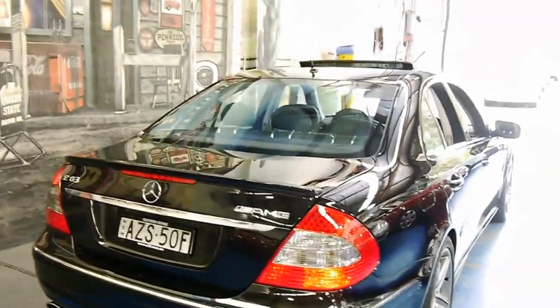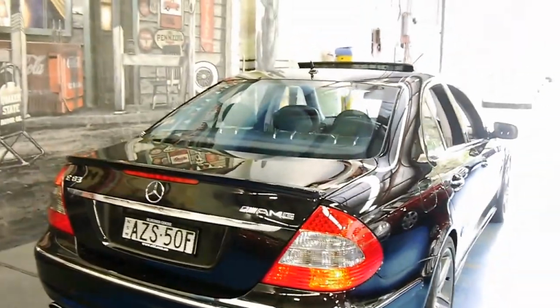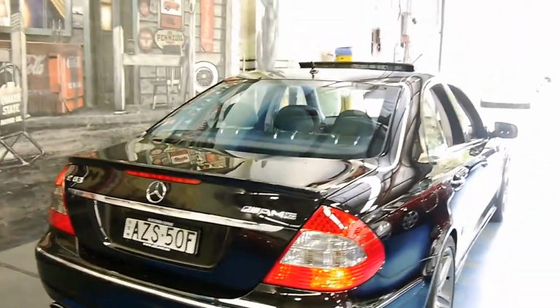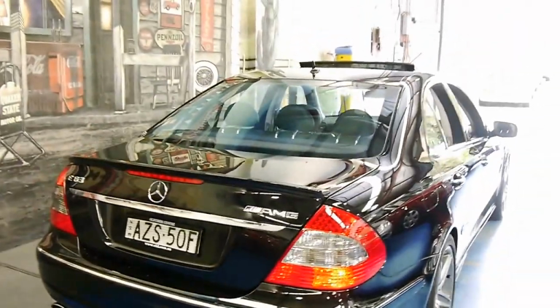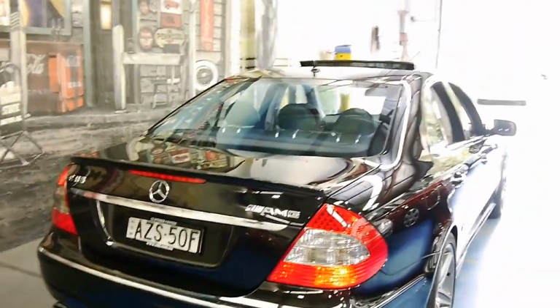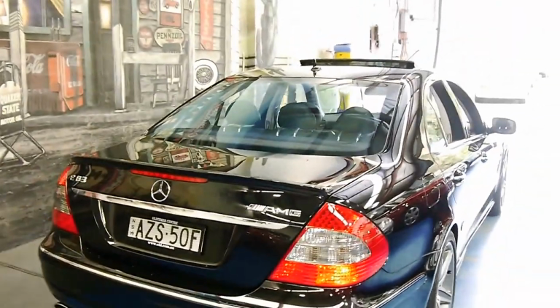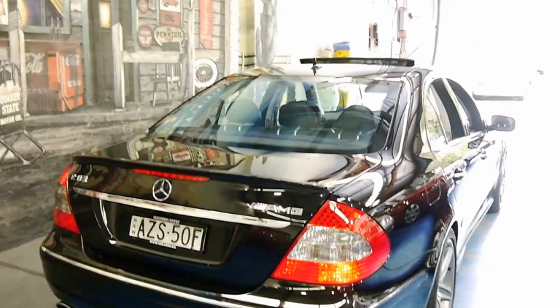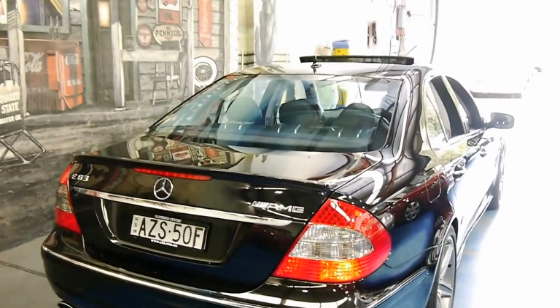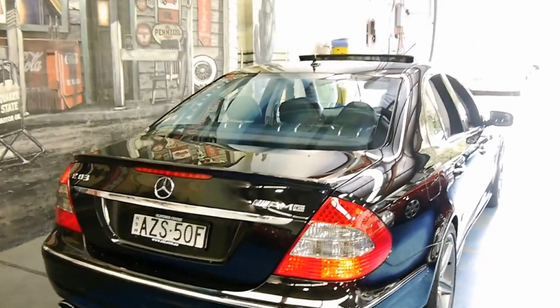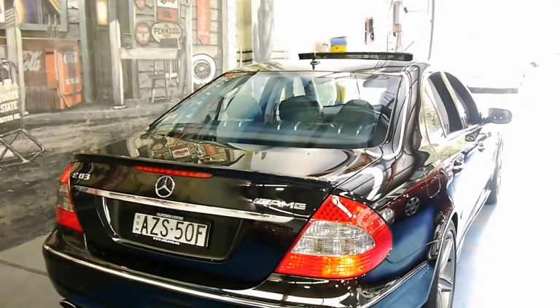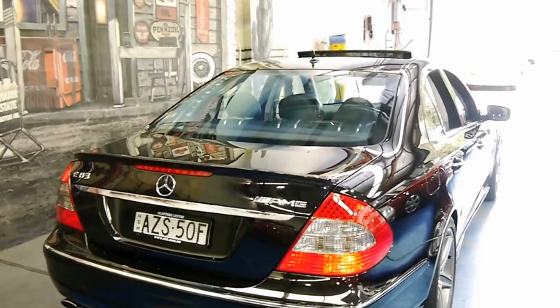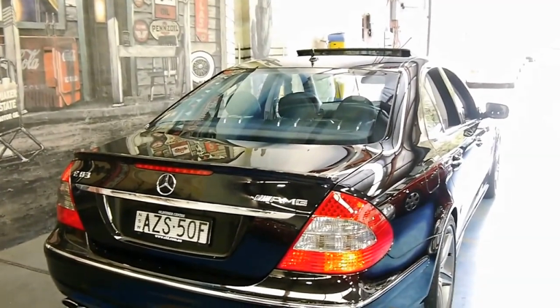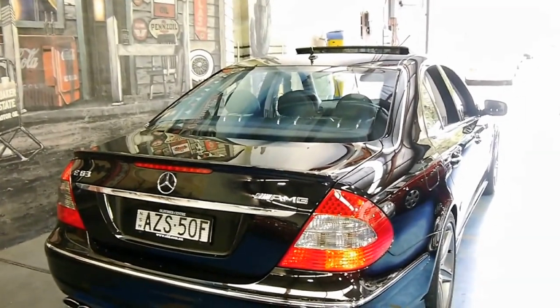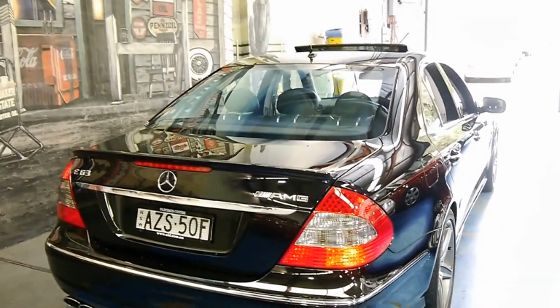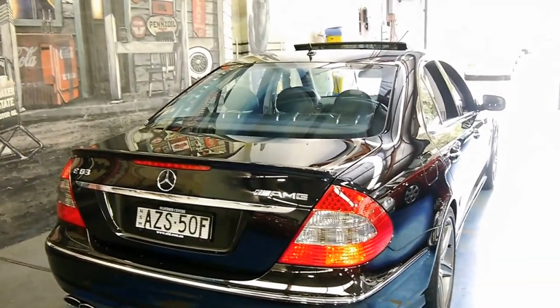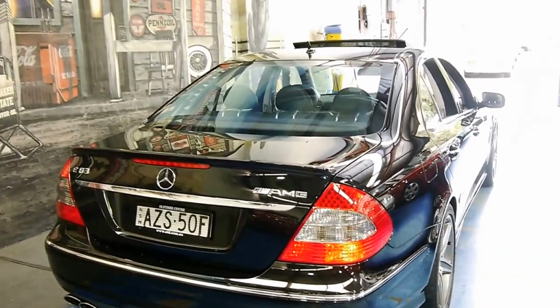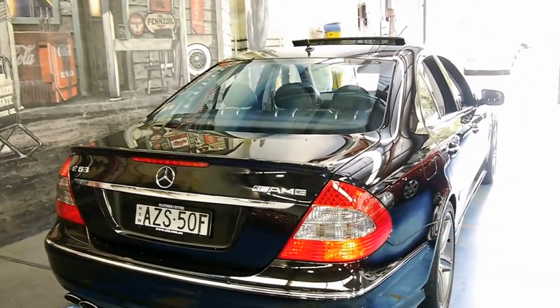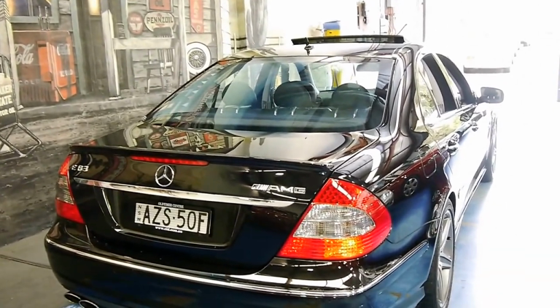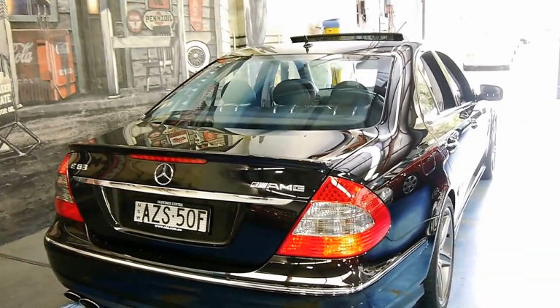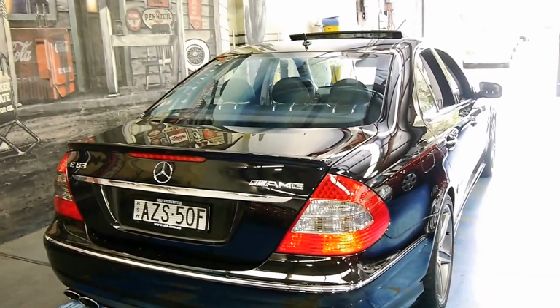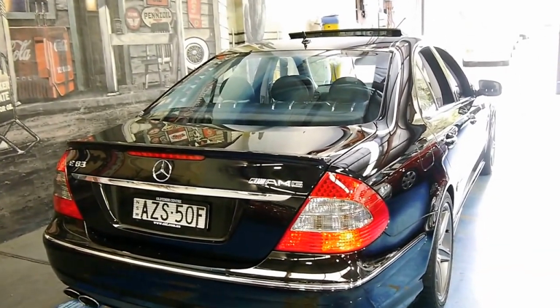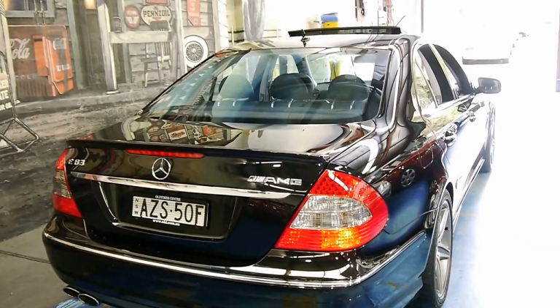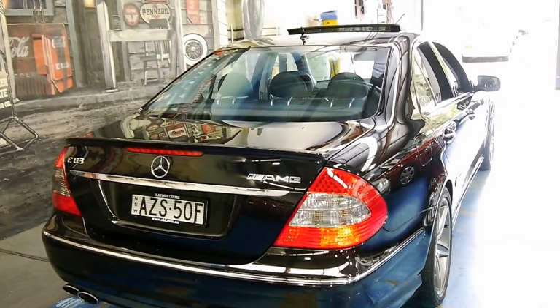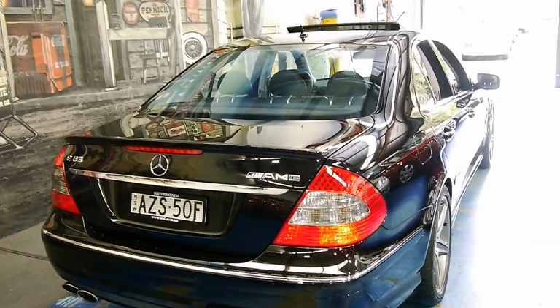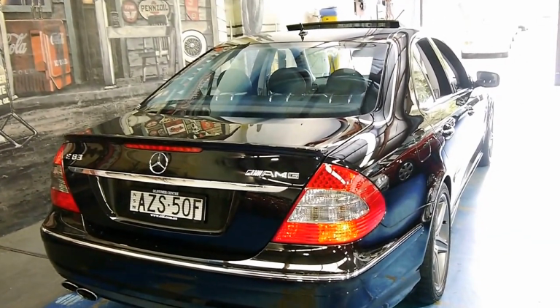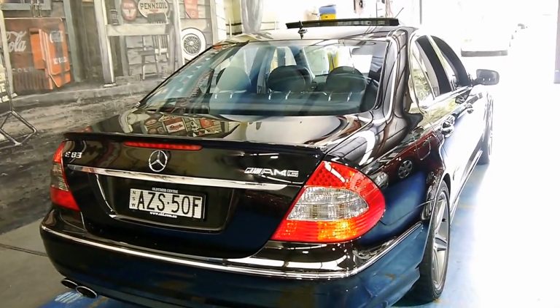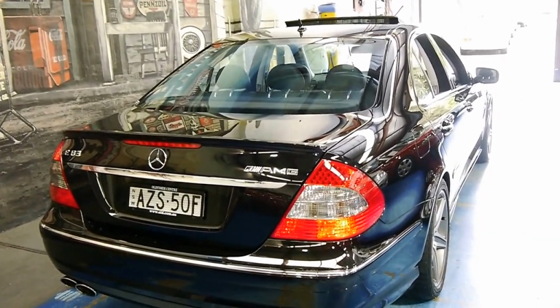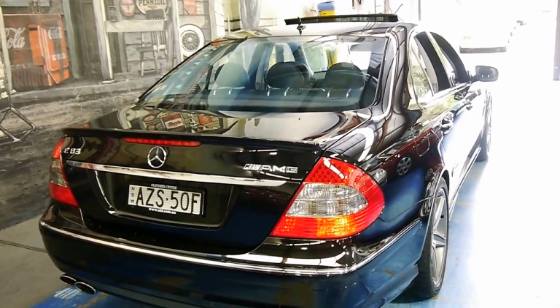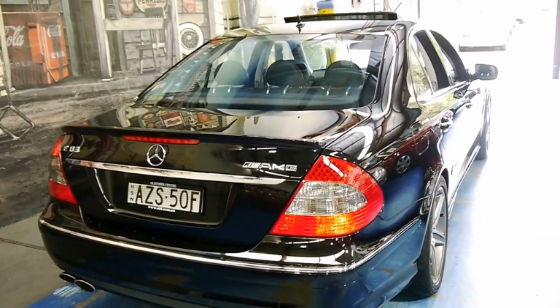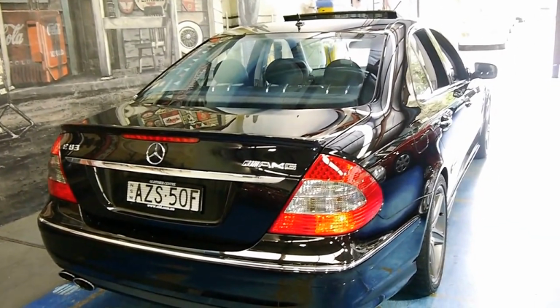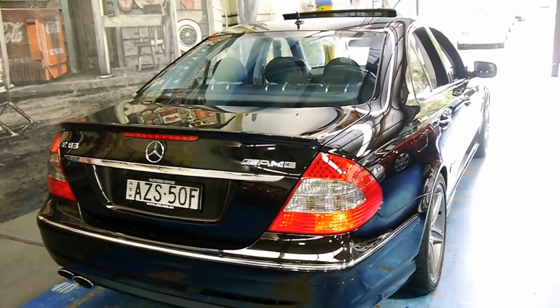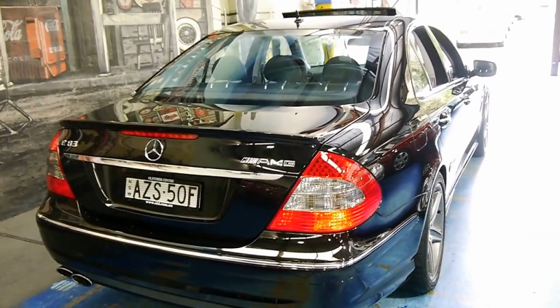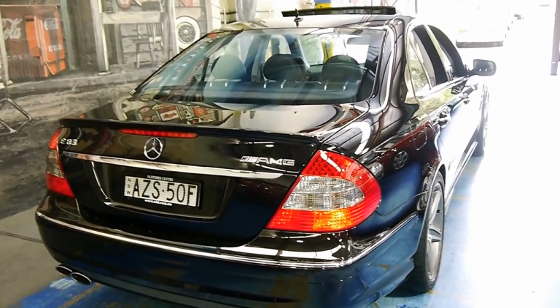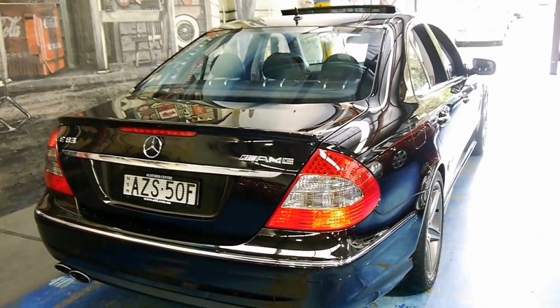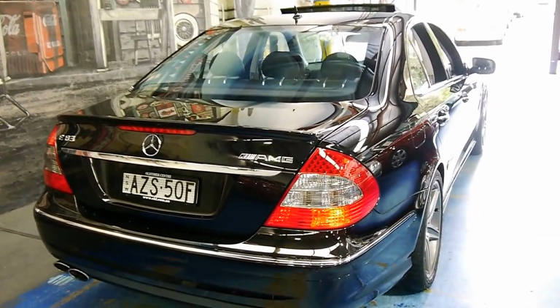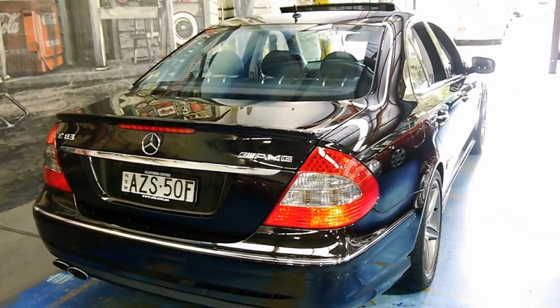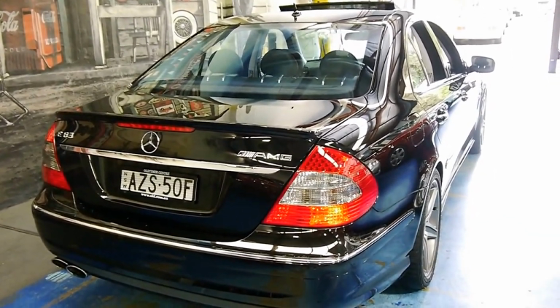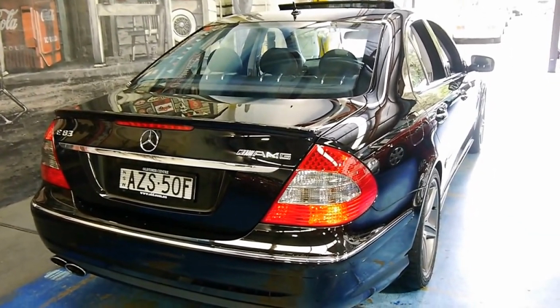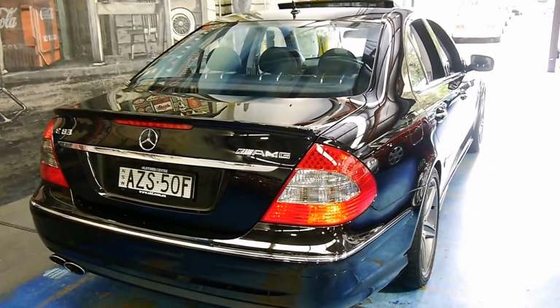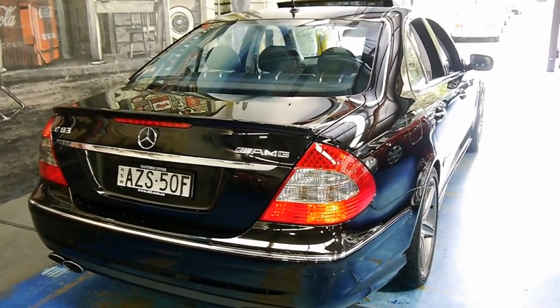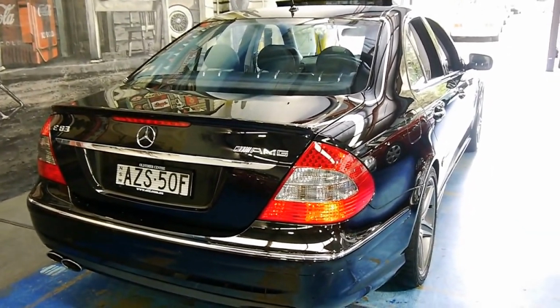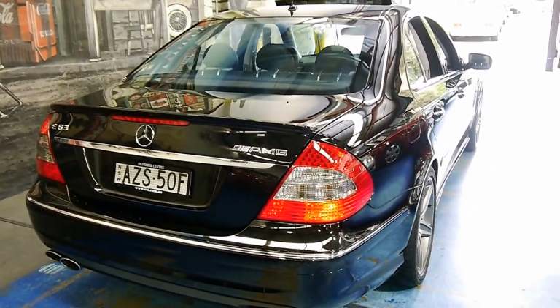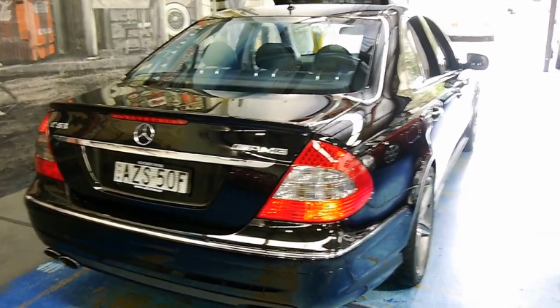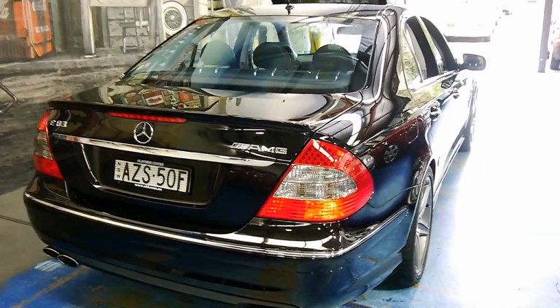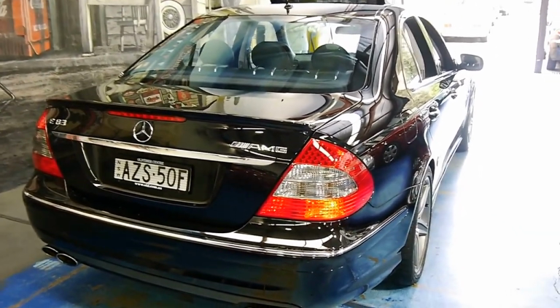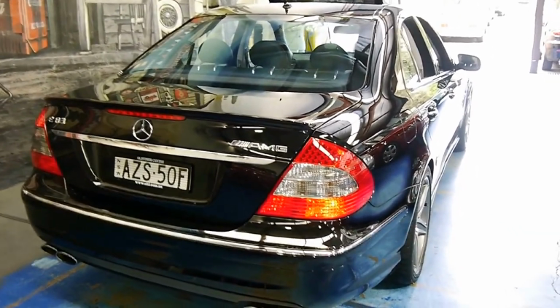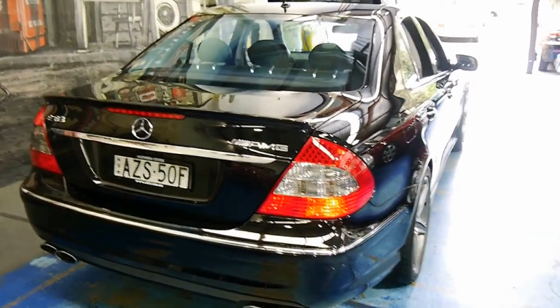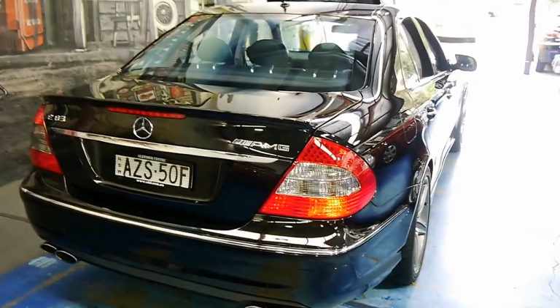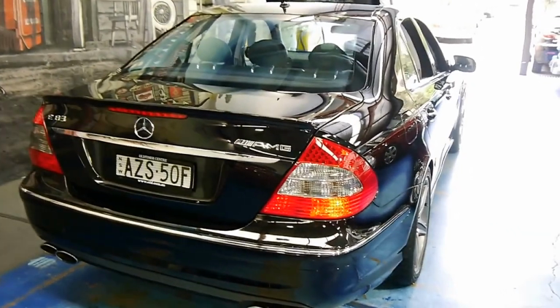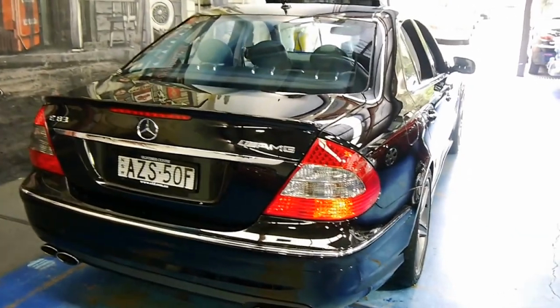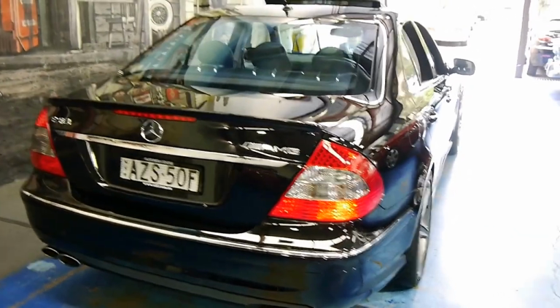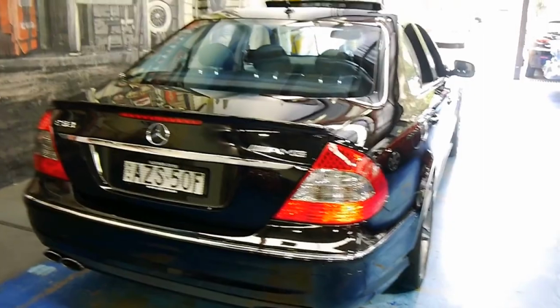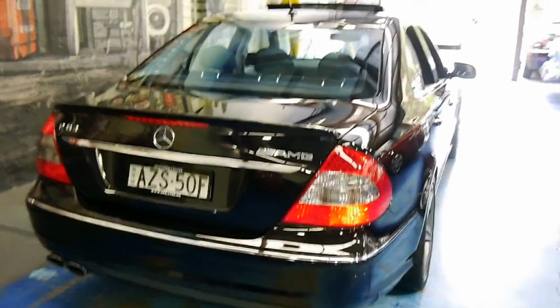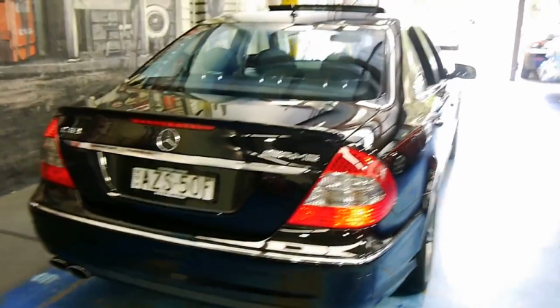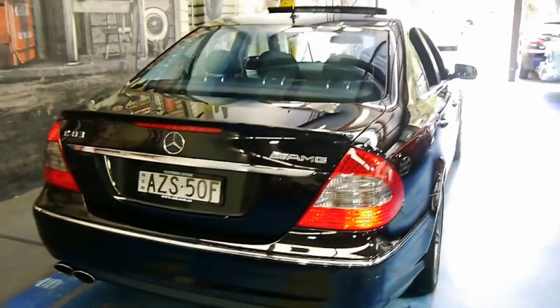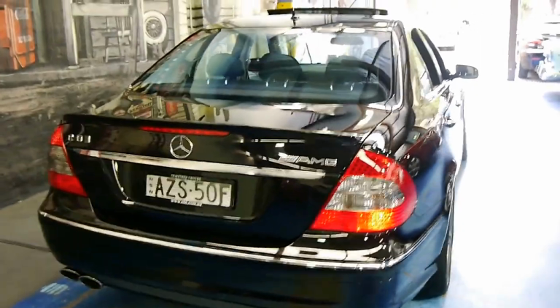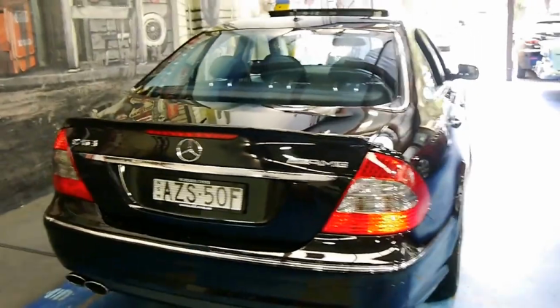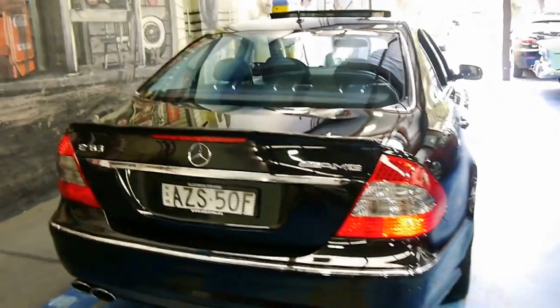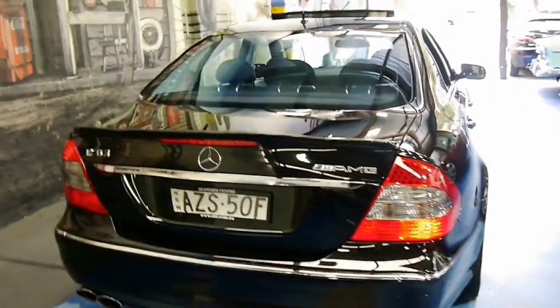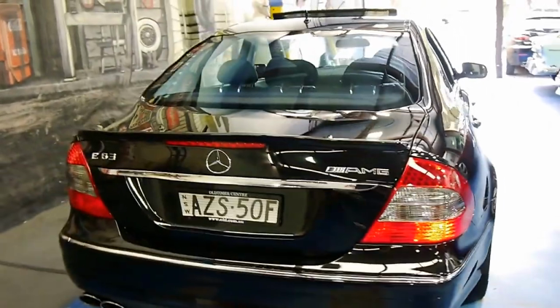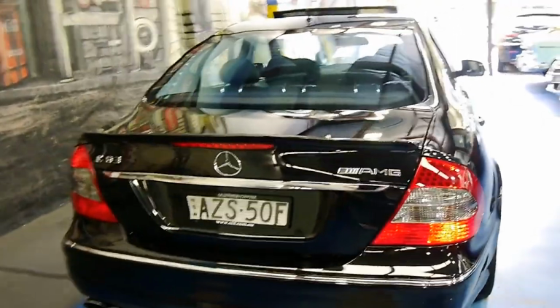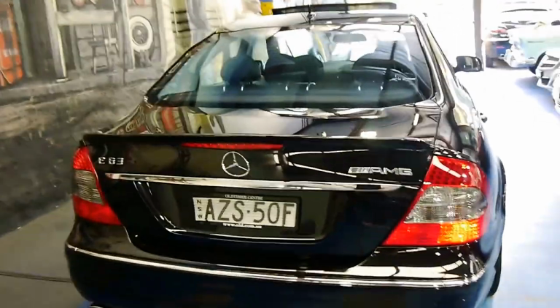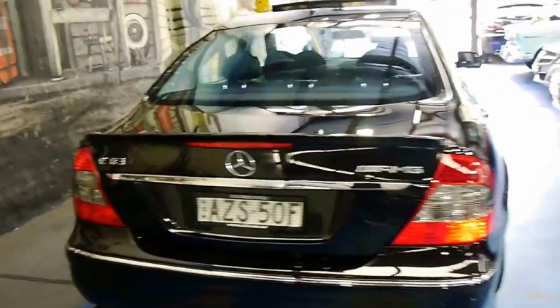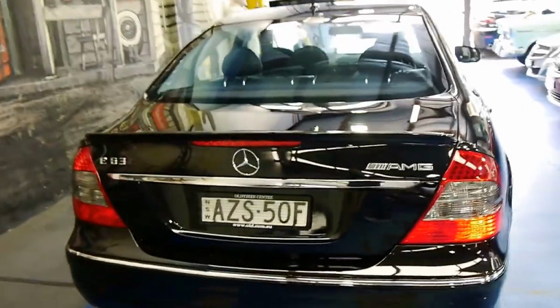We've got Mercedes-Benz books with it from new, so all your services have been done at a Mercedes-Benz dealership.